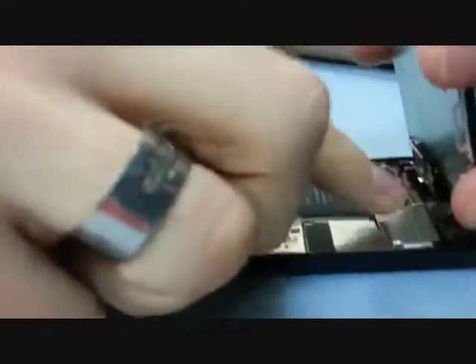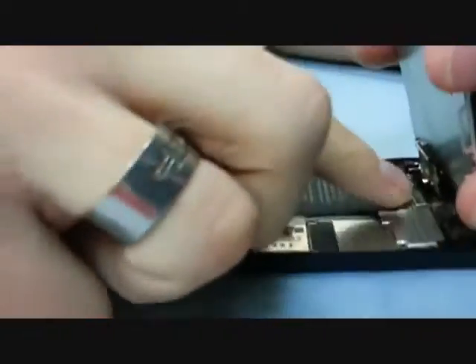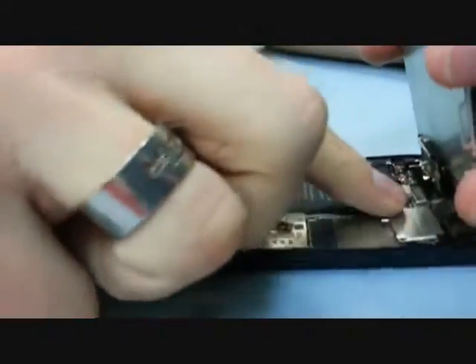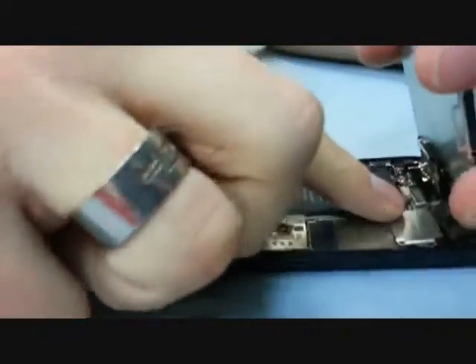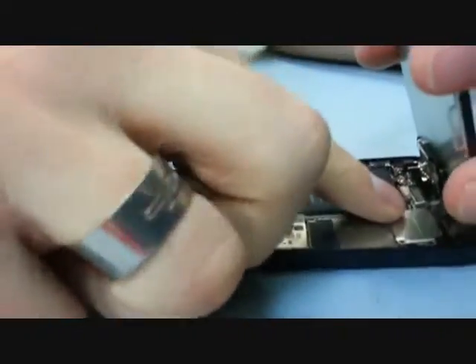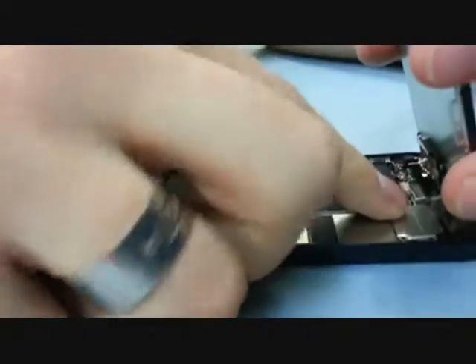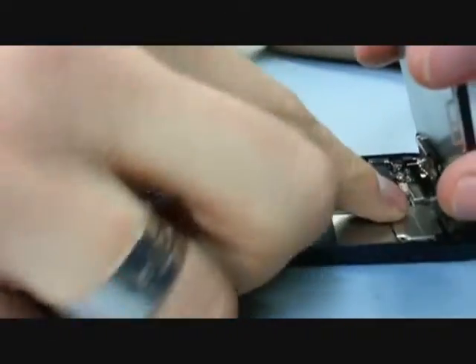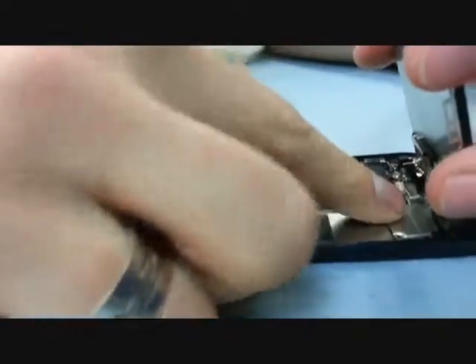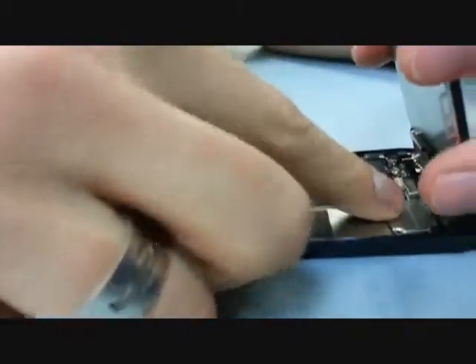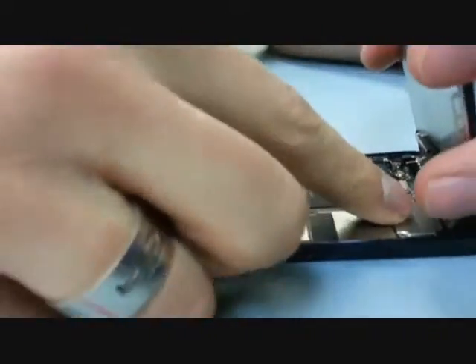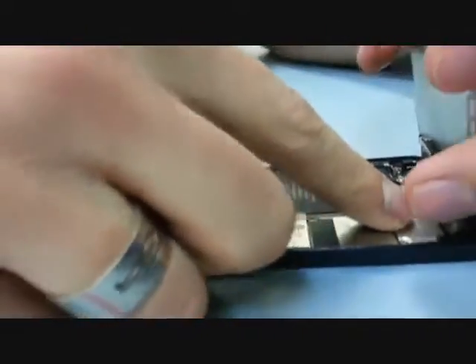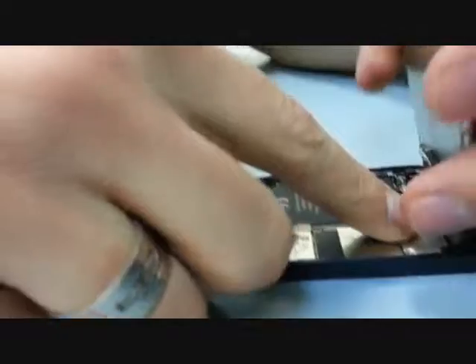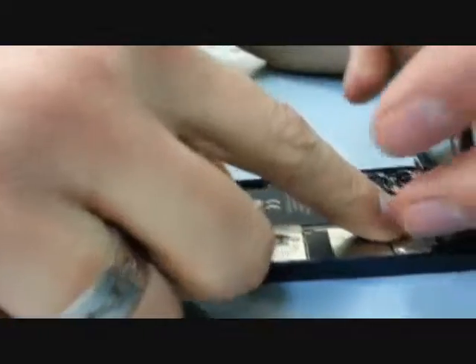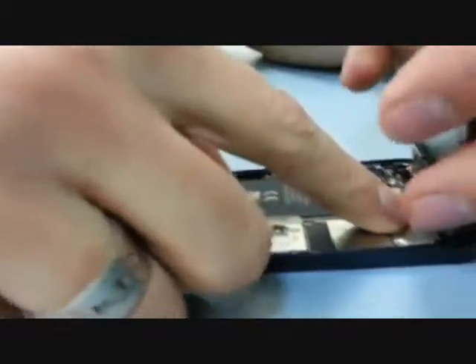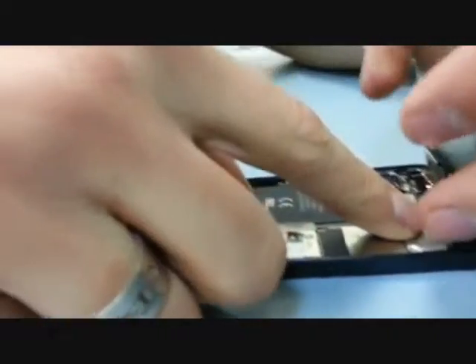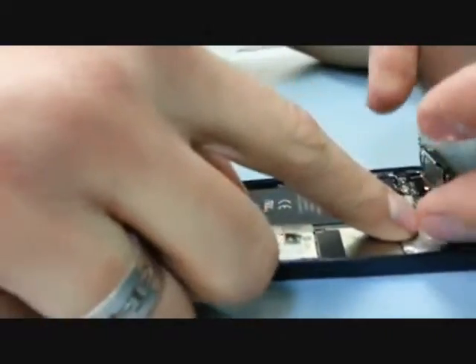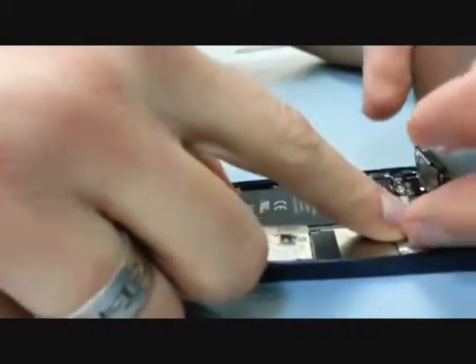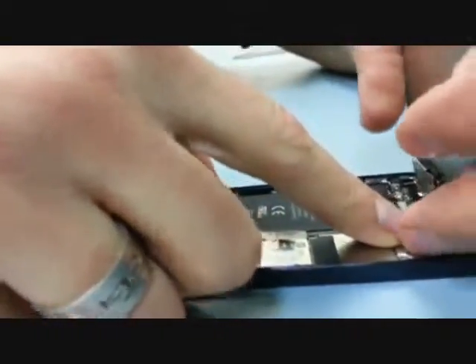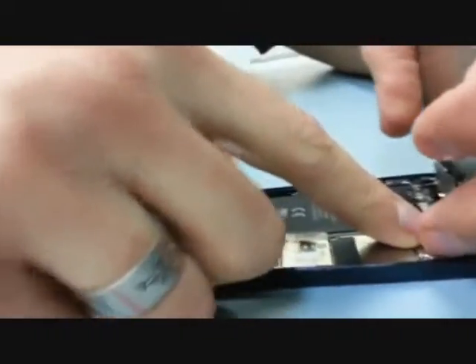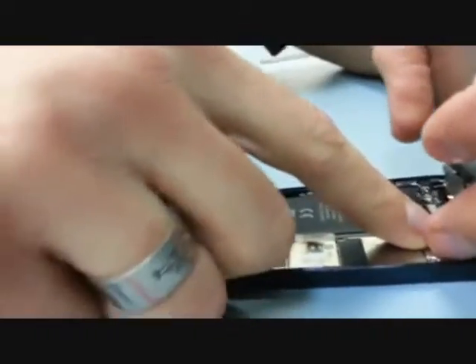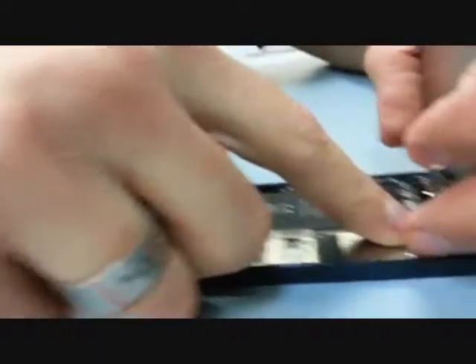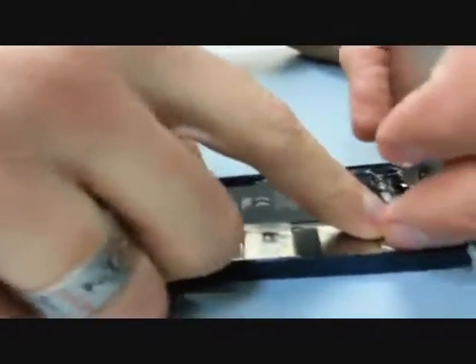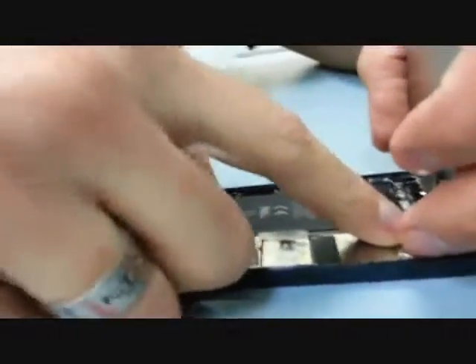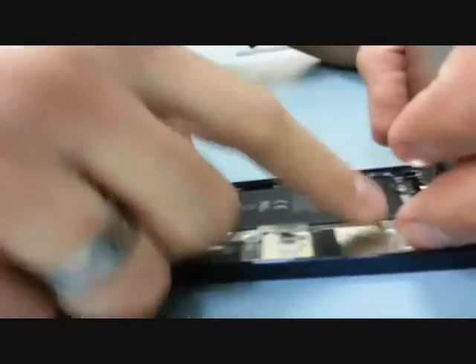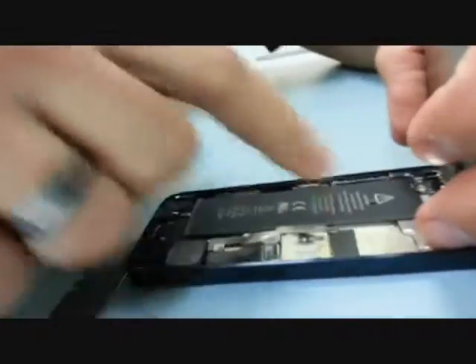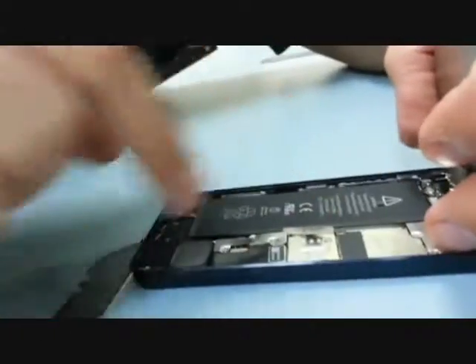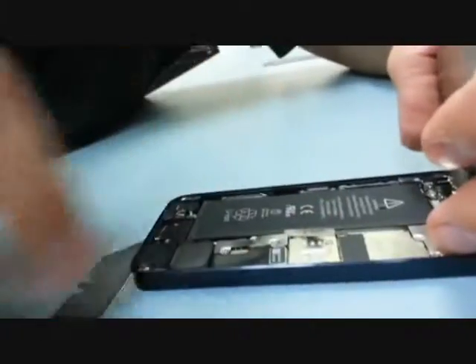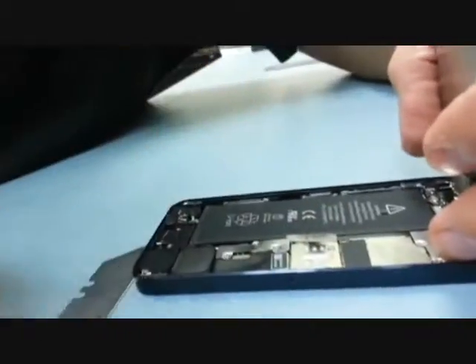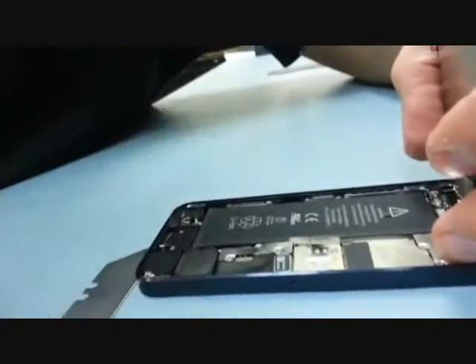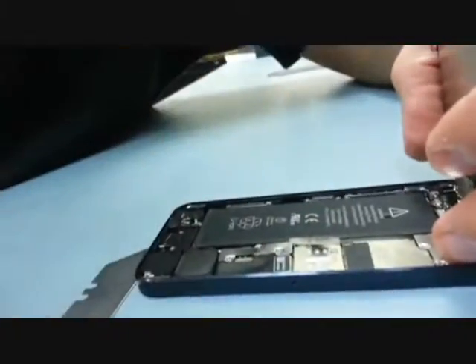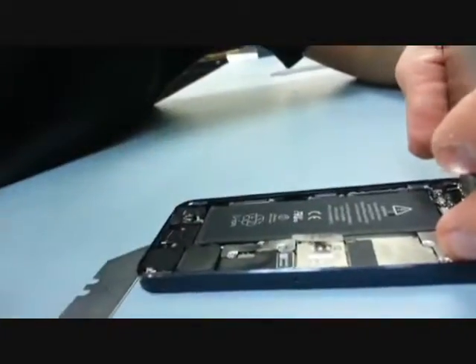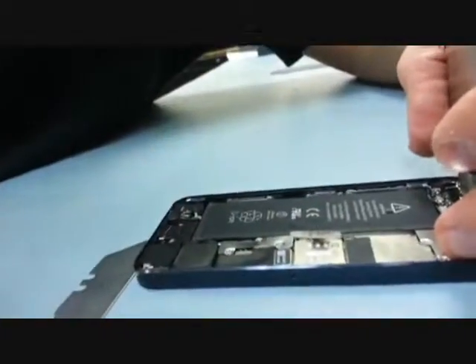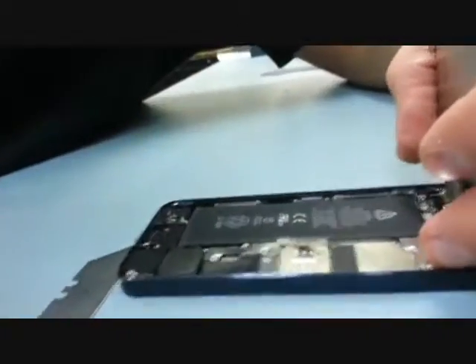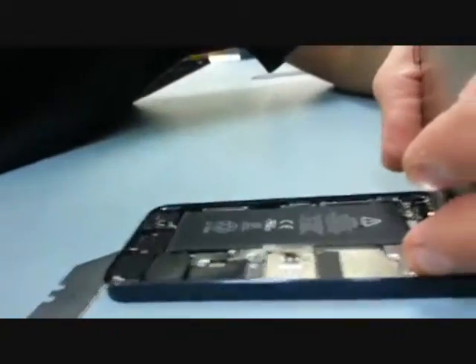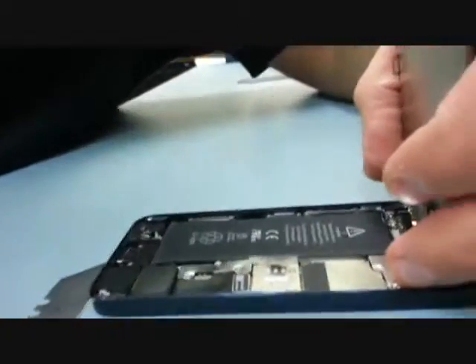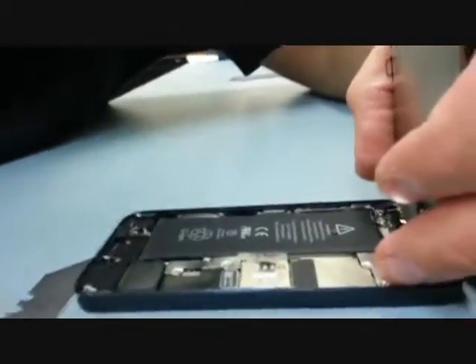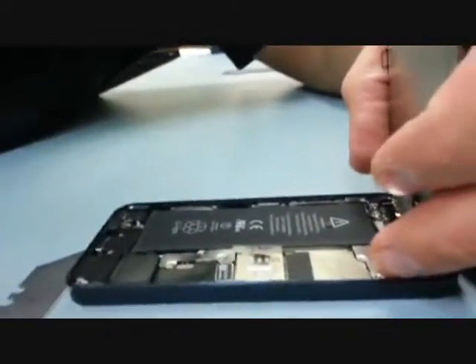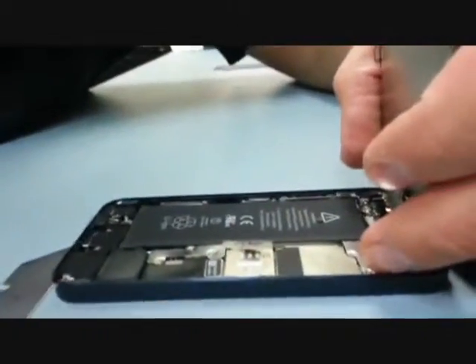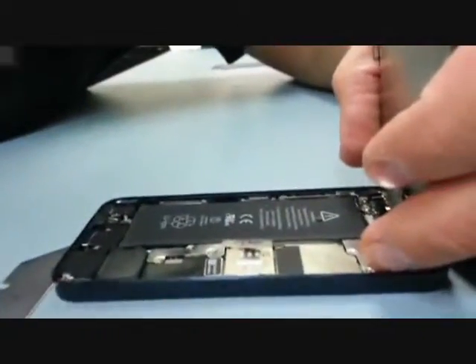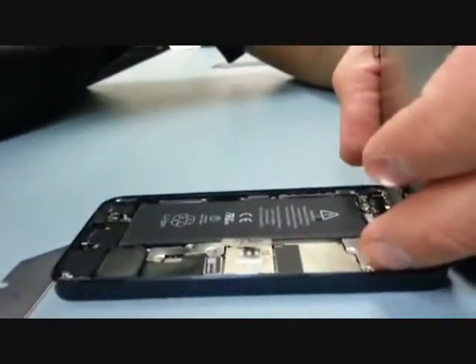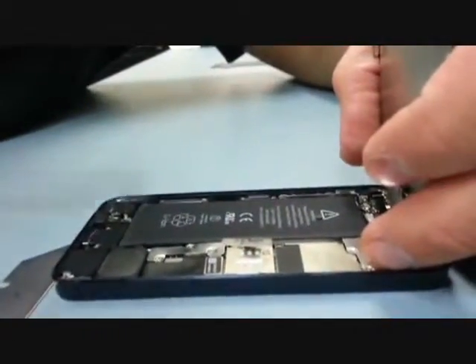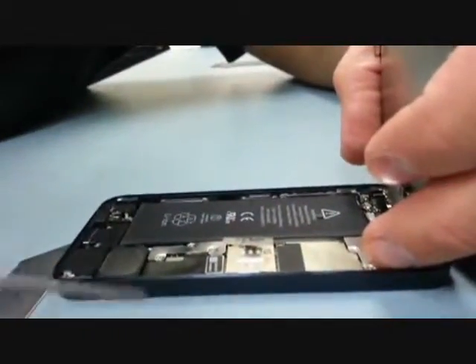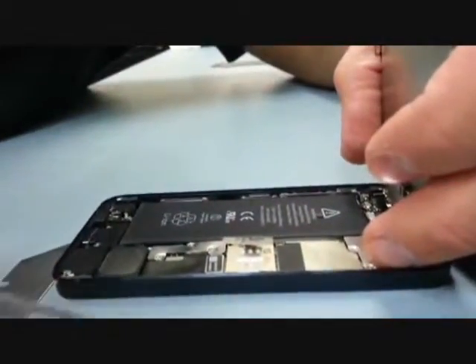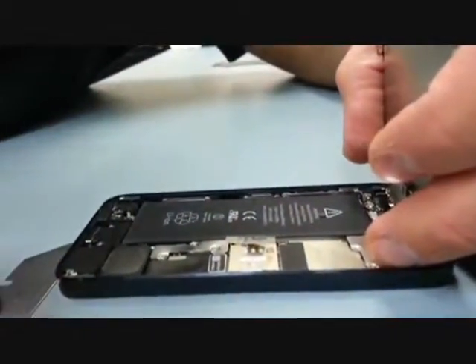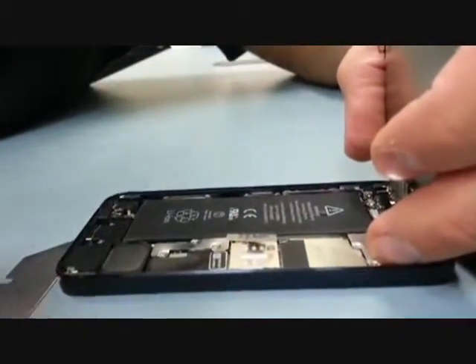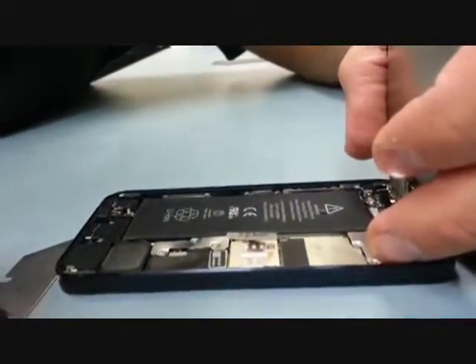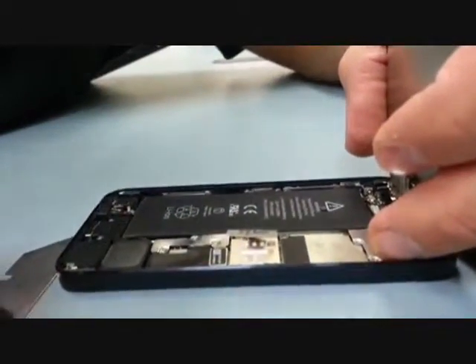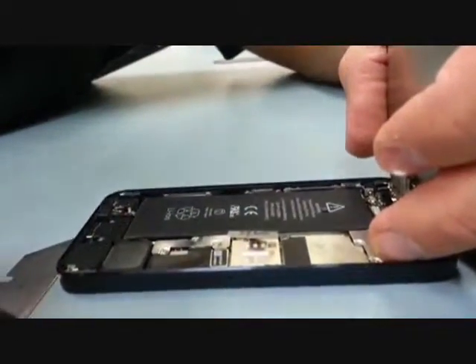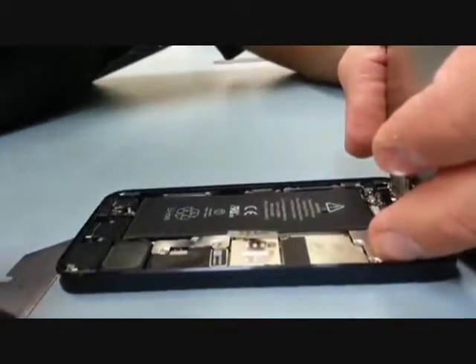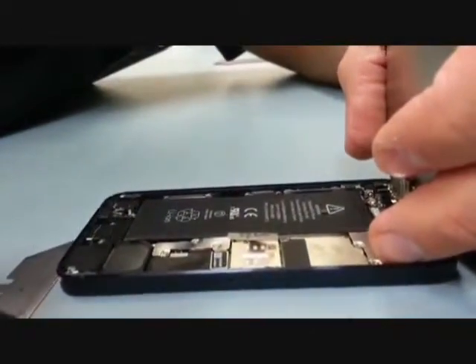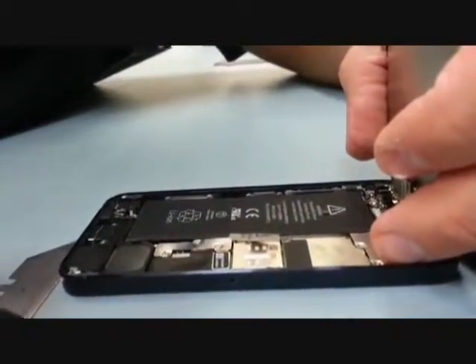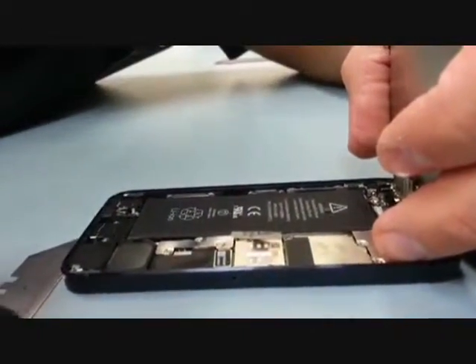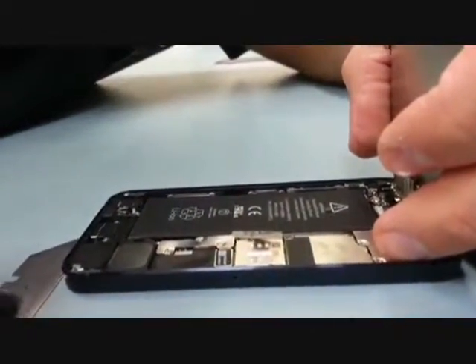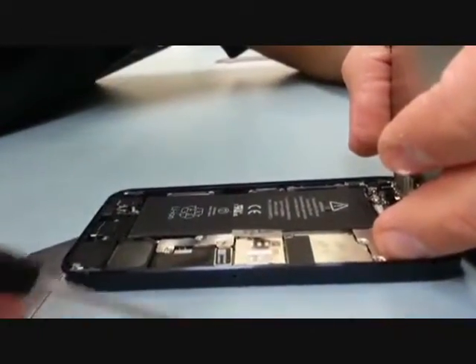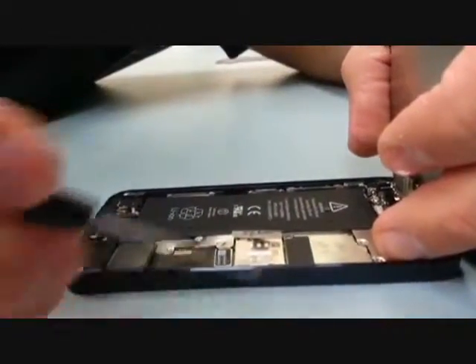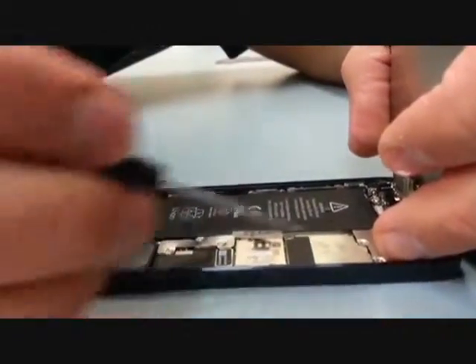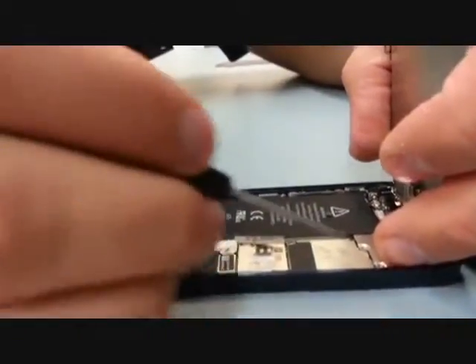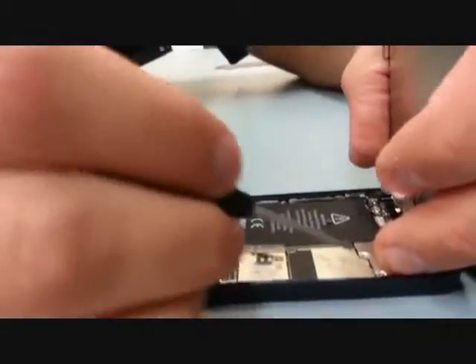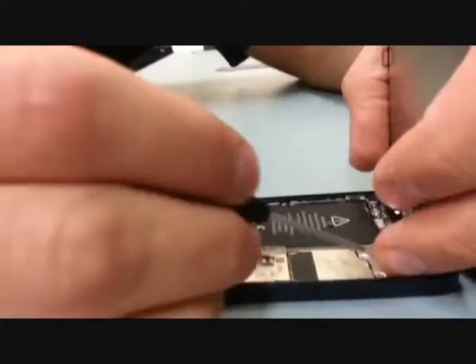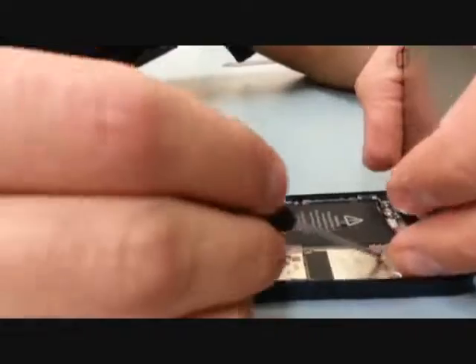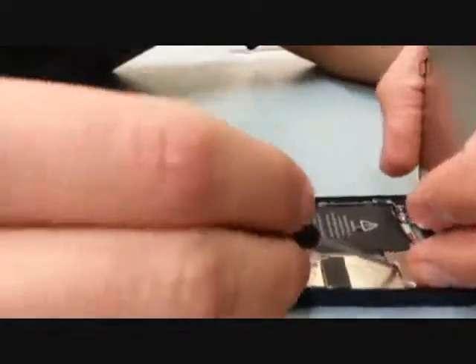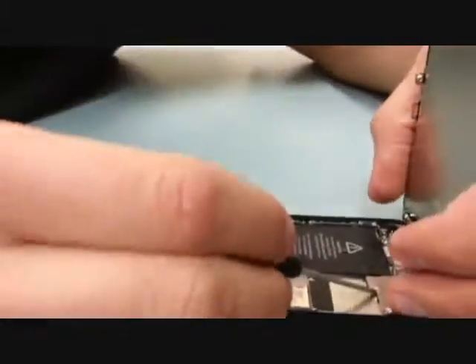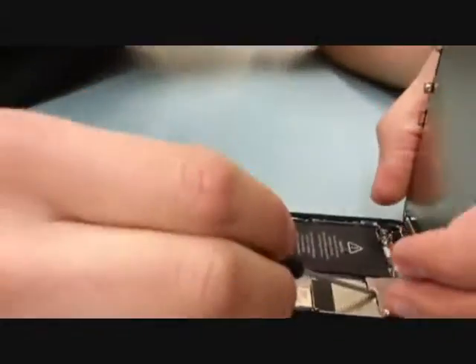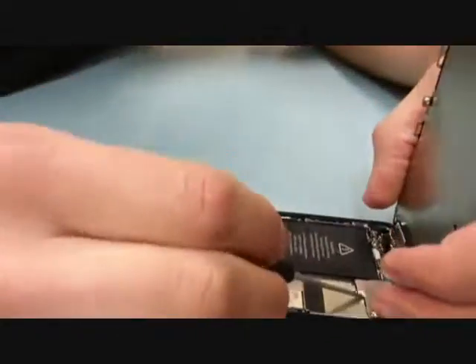Keep in mind that these screws are also different sizes. The two bottom screws are the same size but the top screw is a little bit longer.